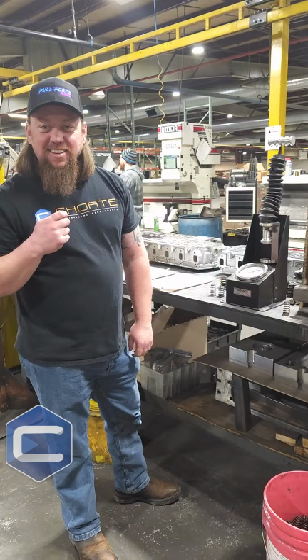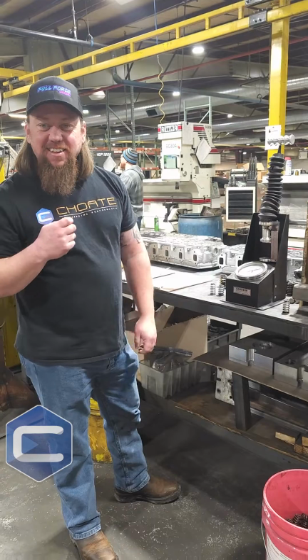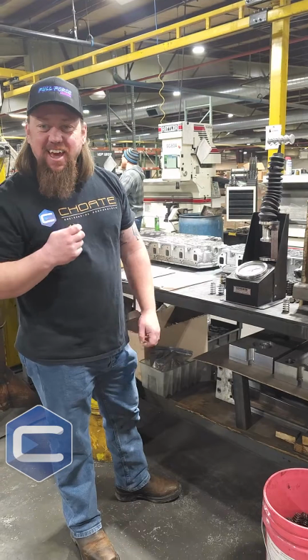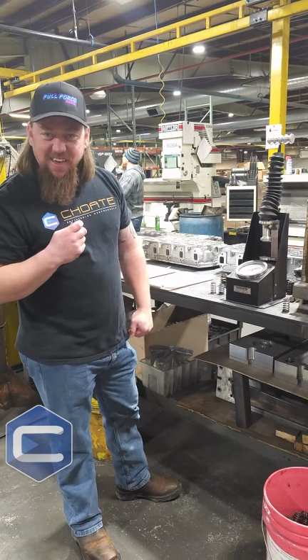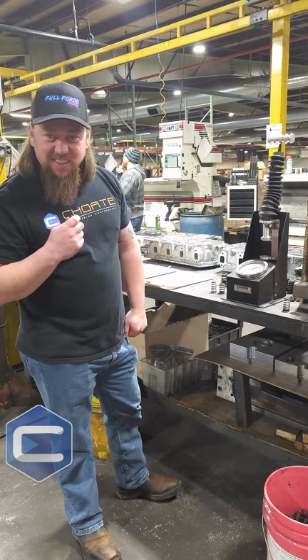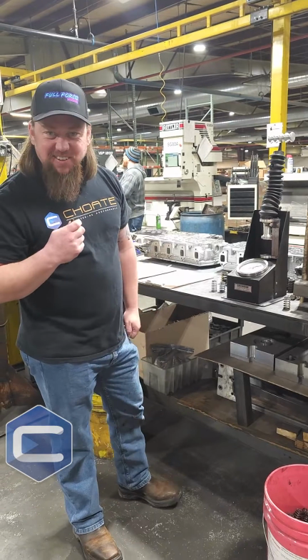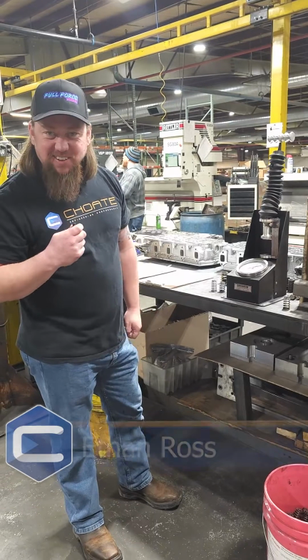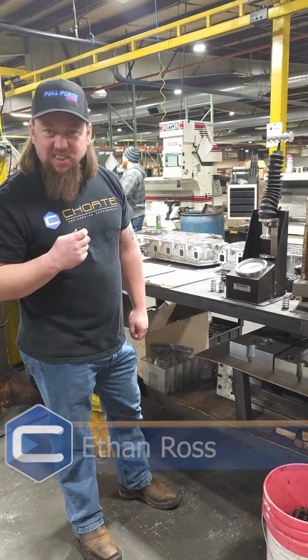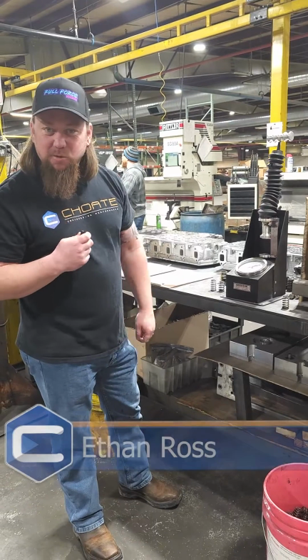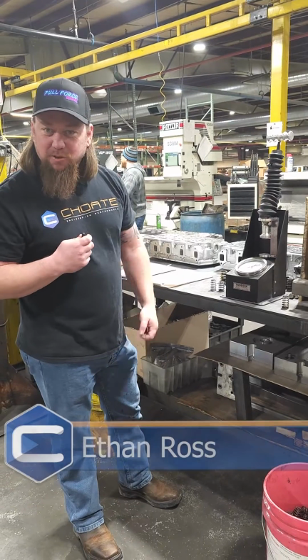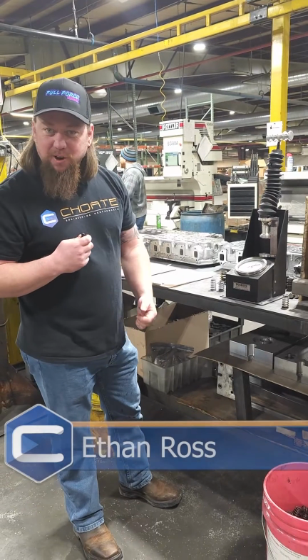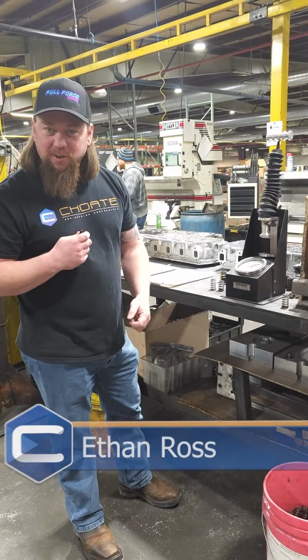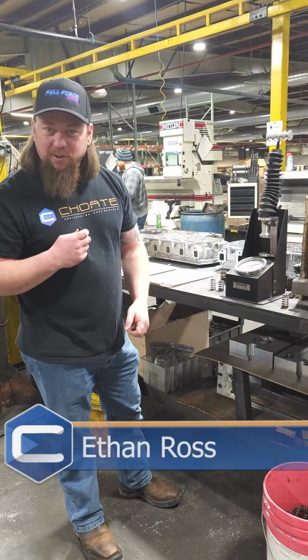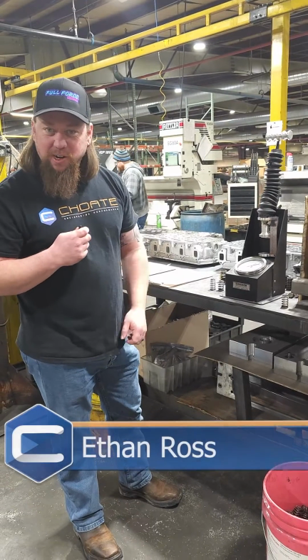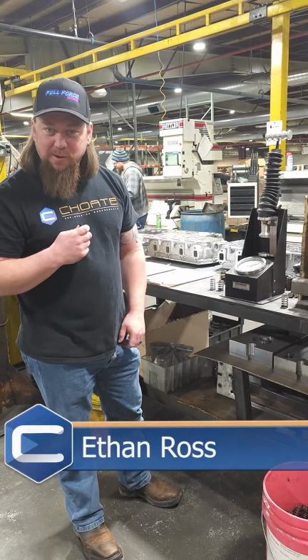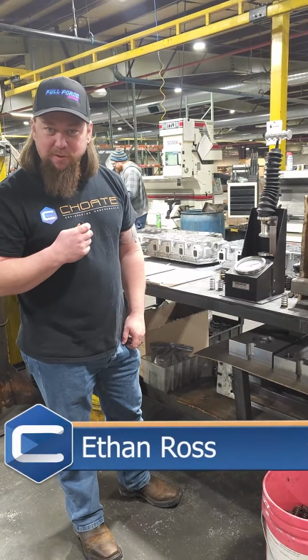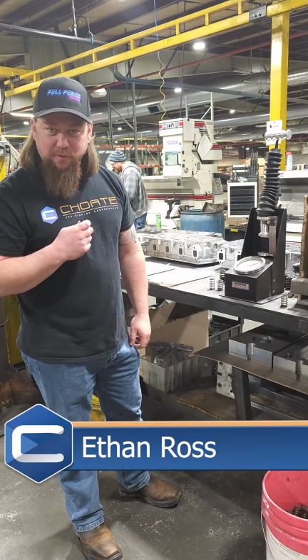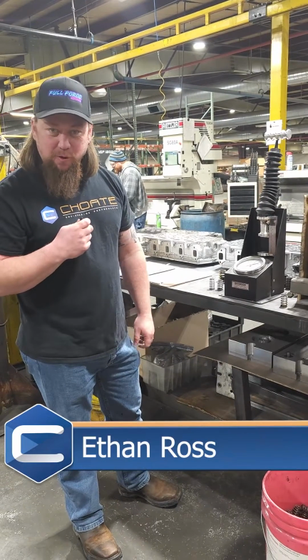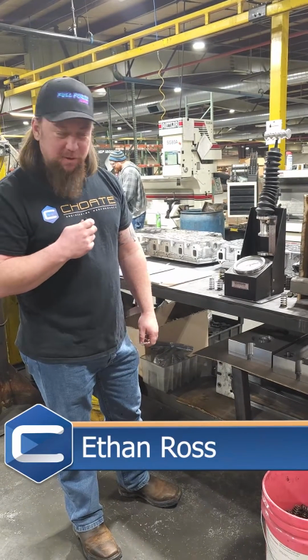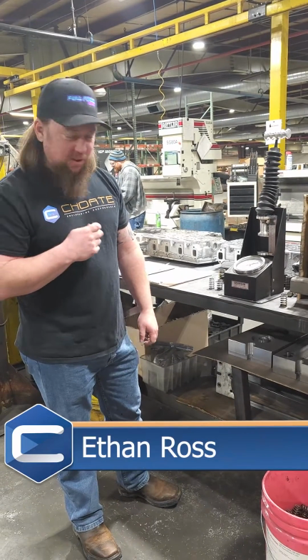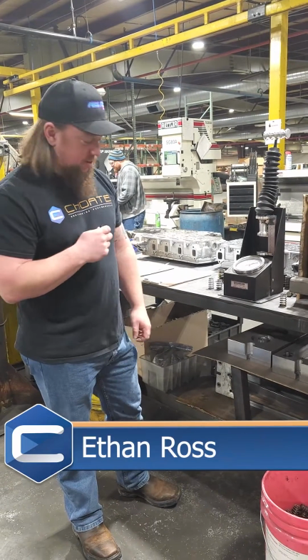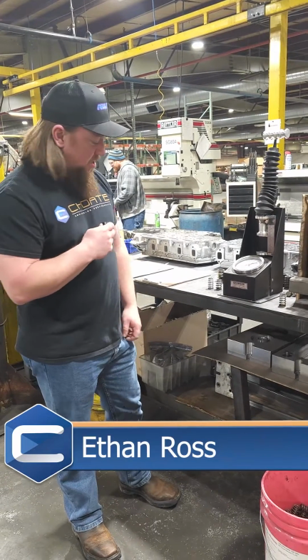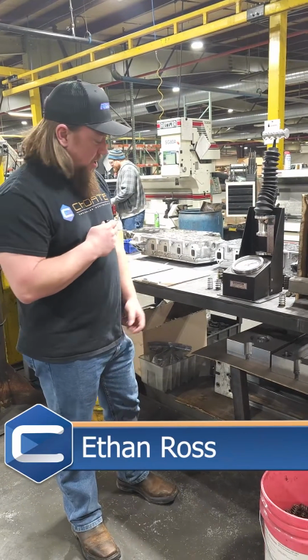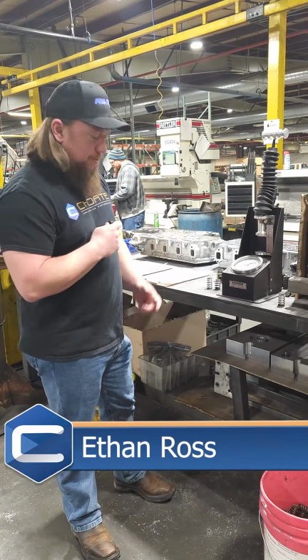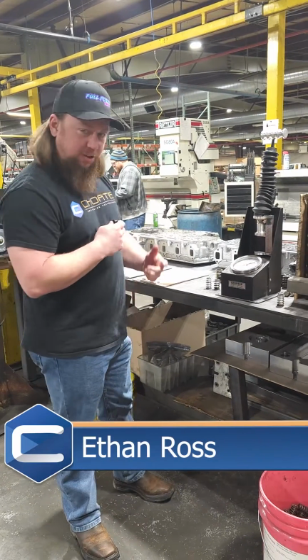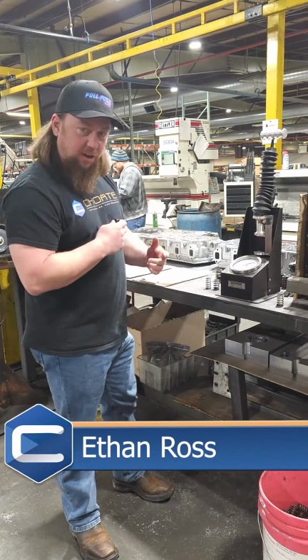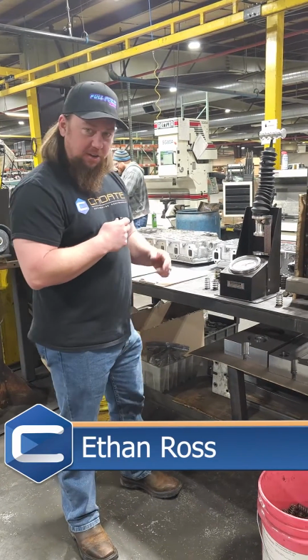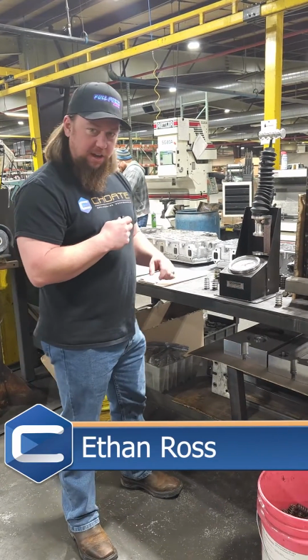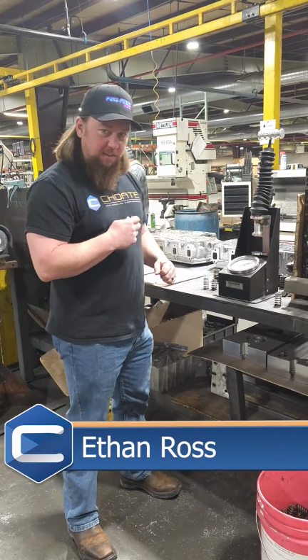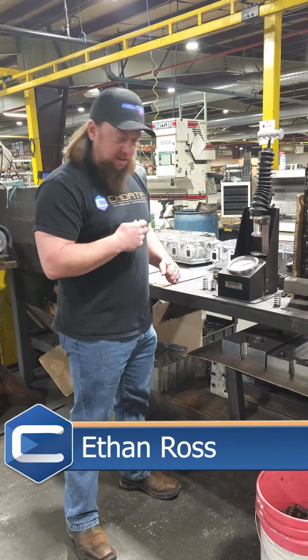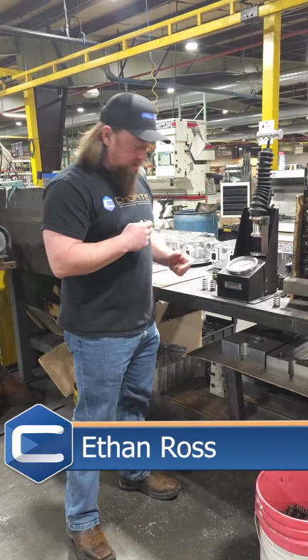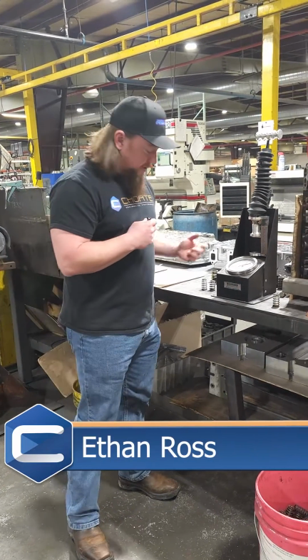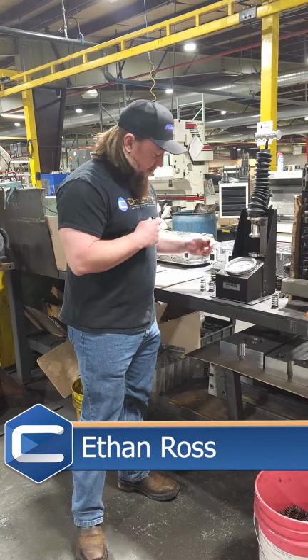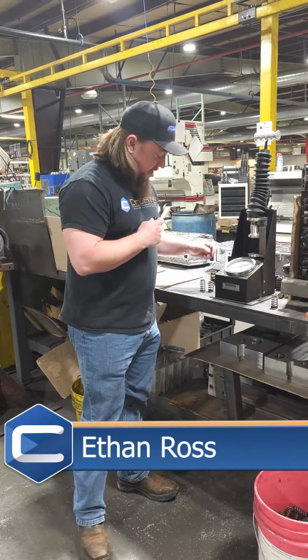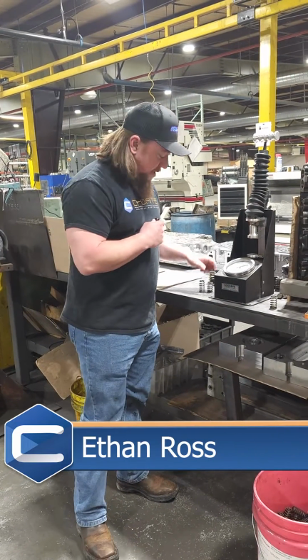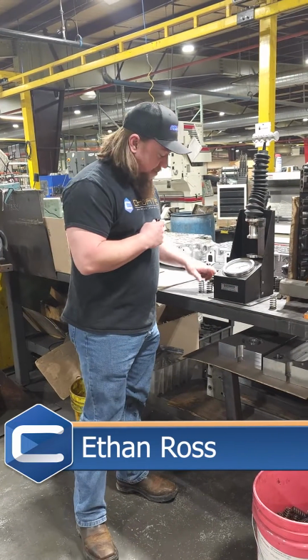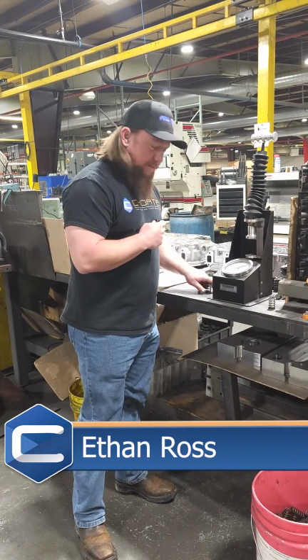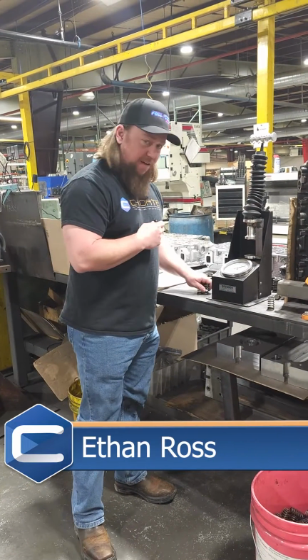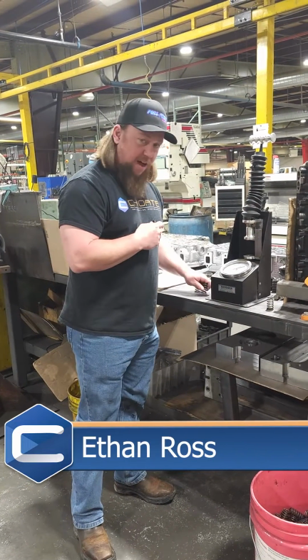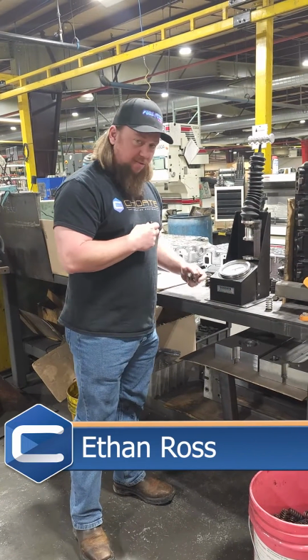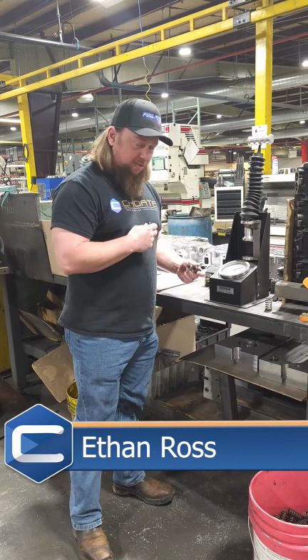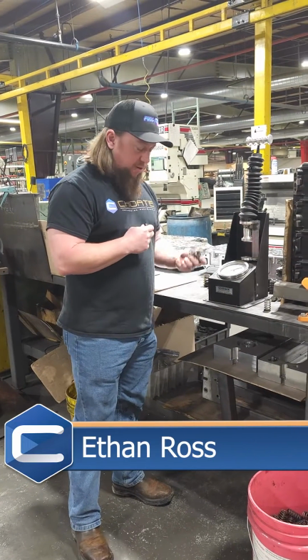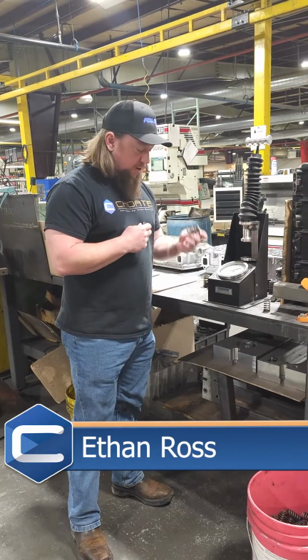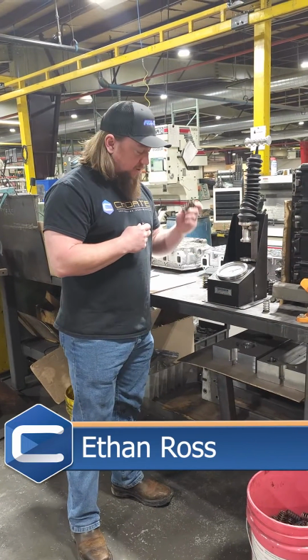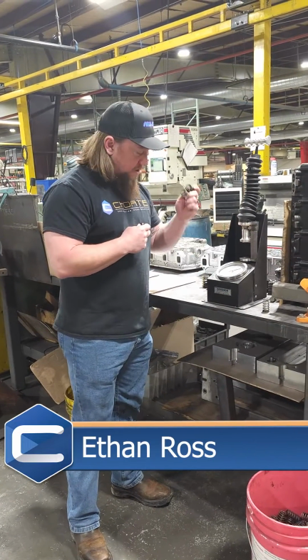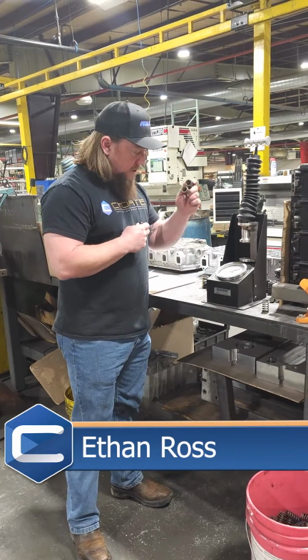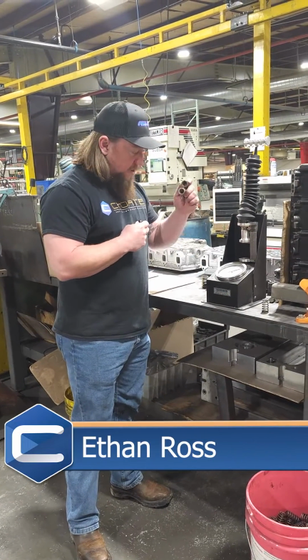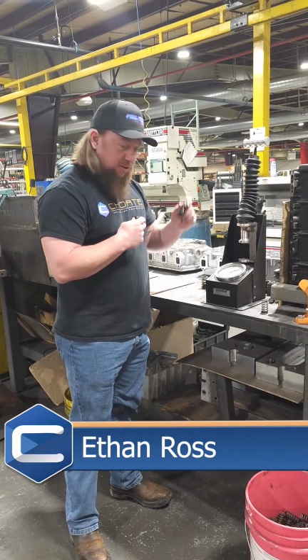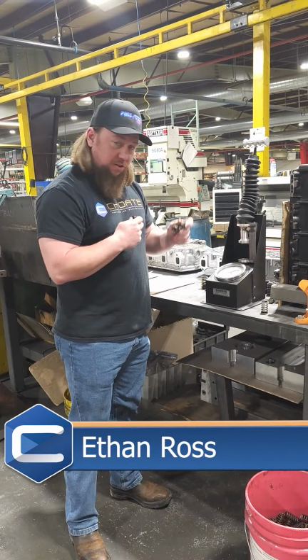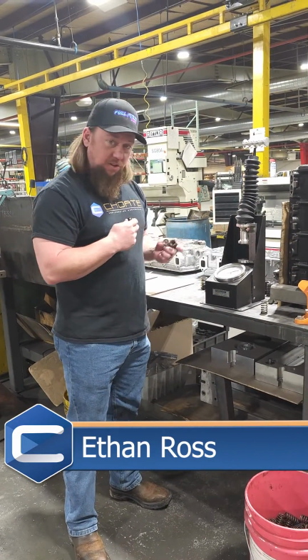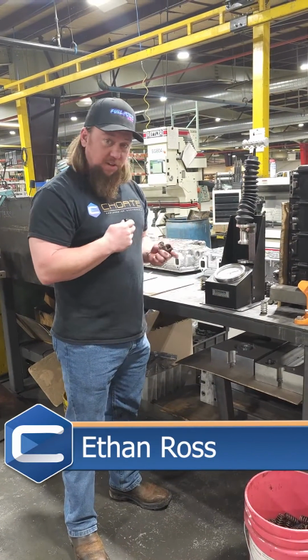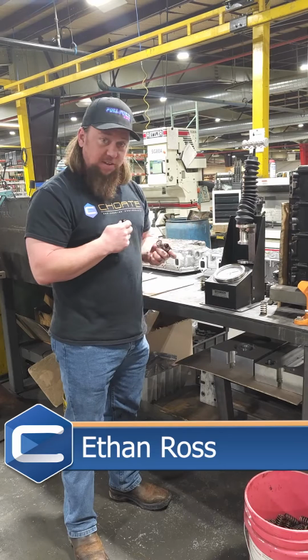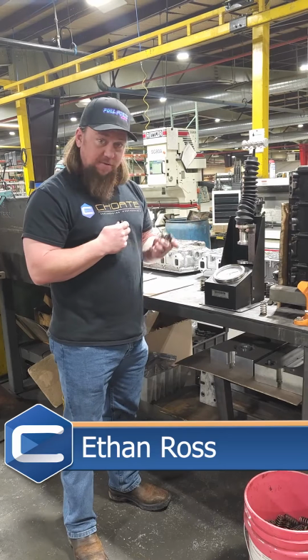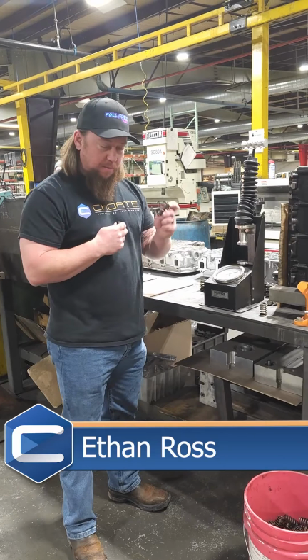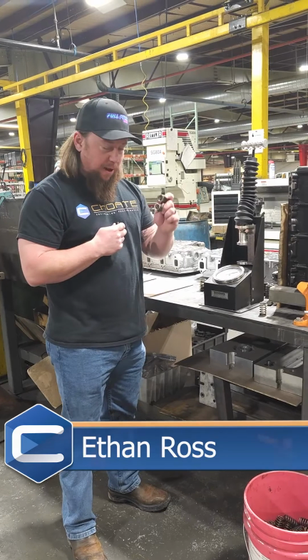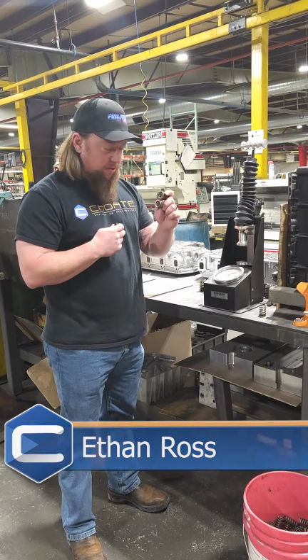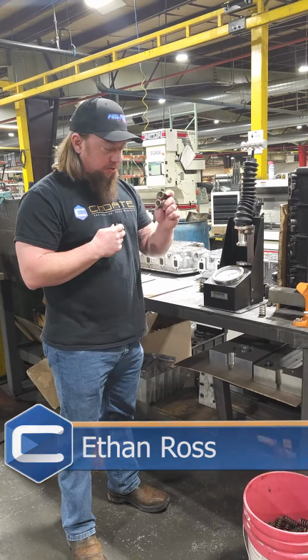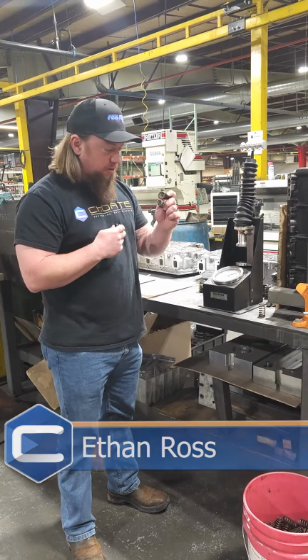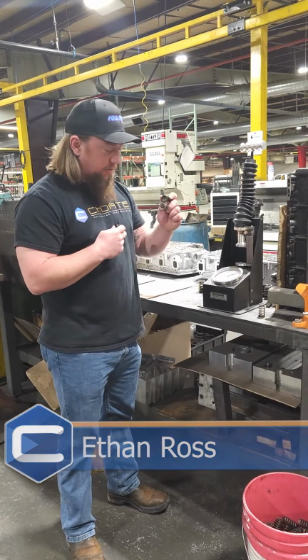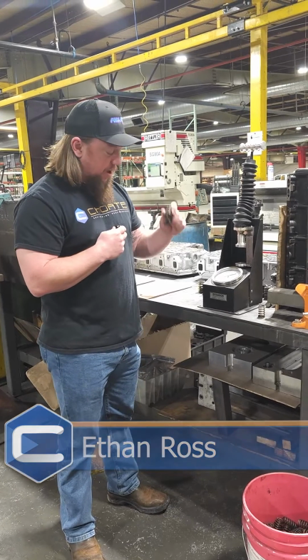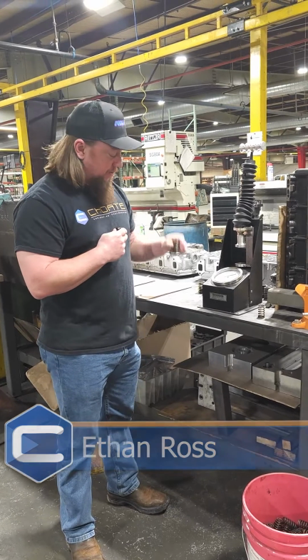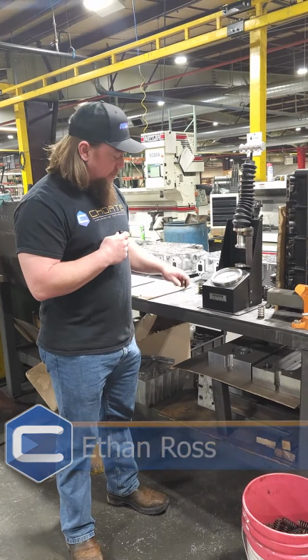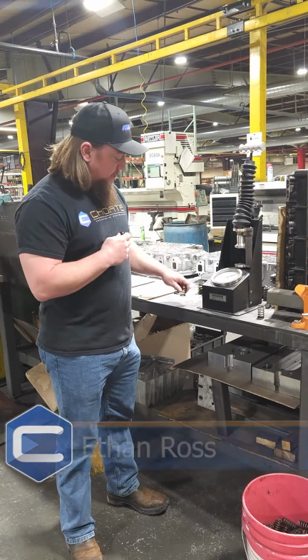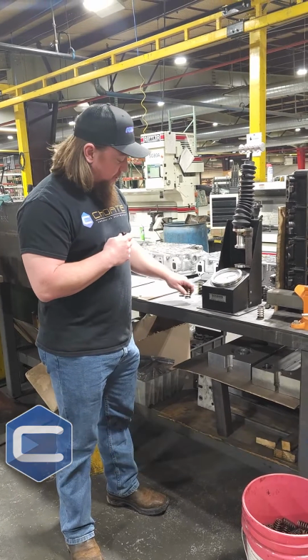Hey, this is Ethan with Trude Engineering Performance. I'm going to talk to you guys a little bit today about valve springs. These are 6.7 Power Stroke valve springs.